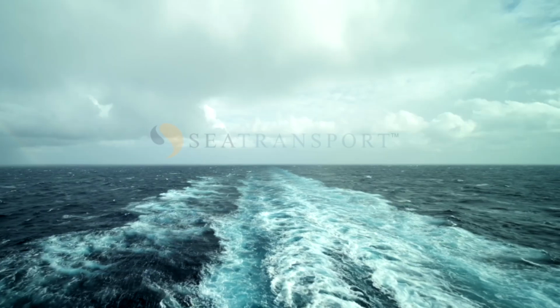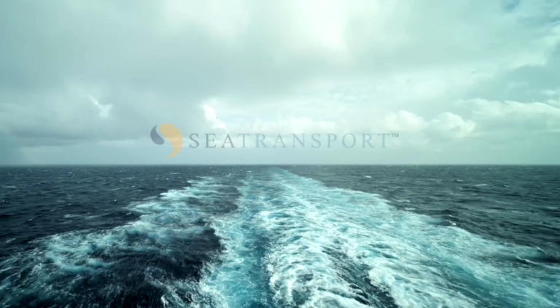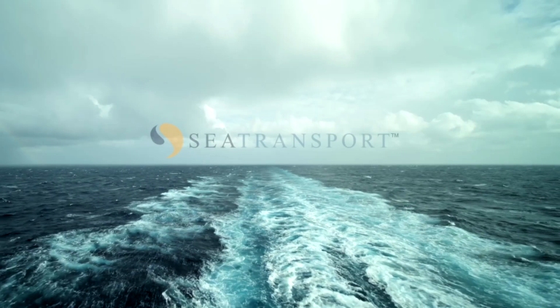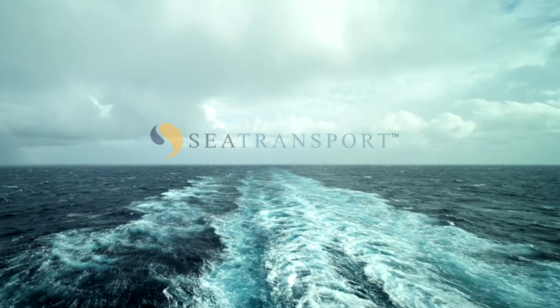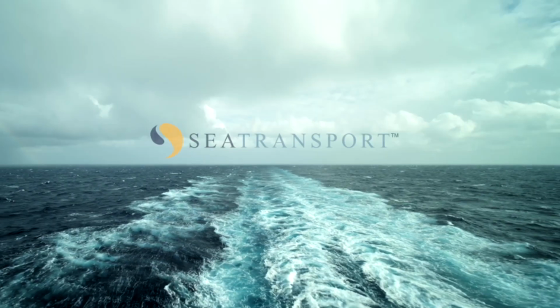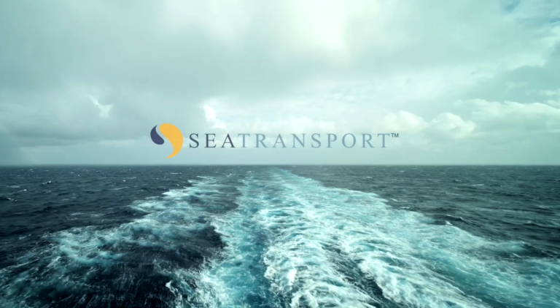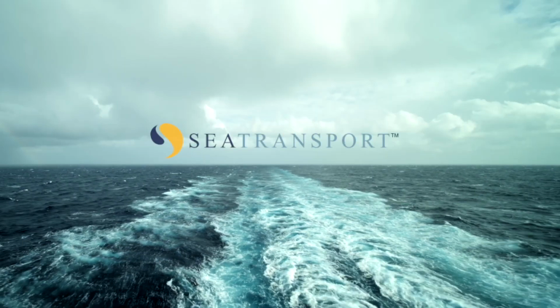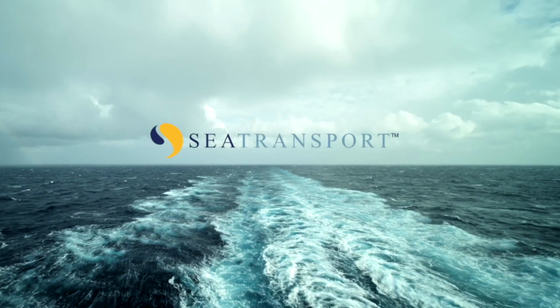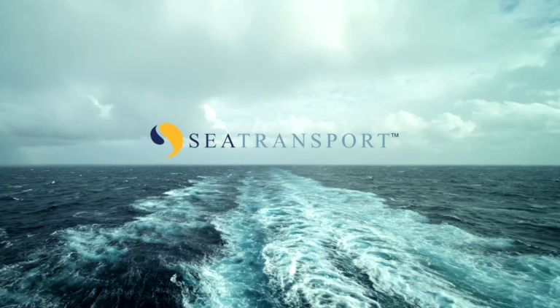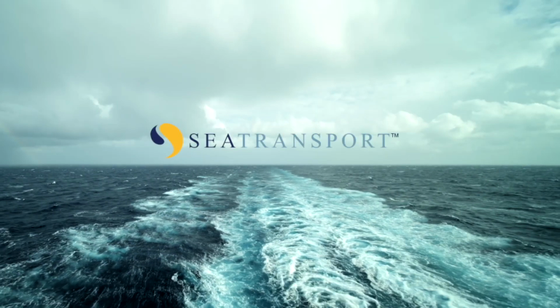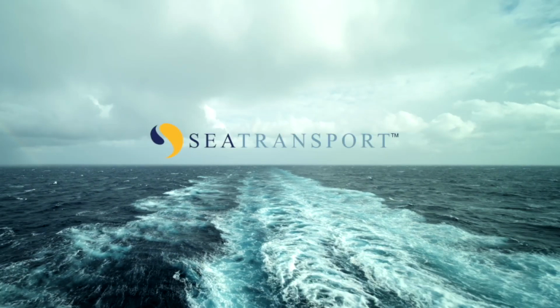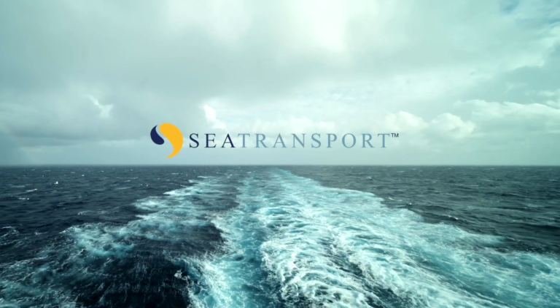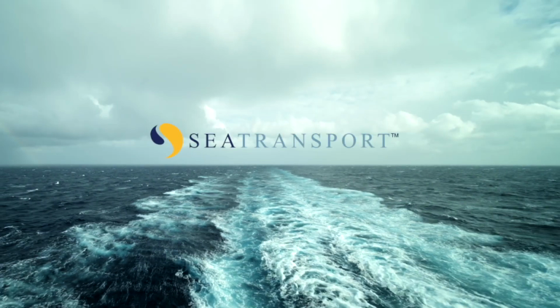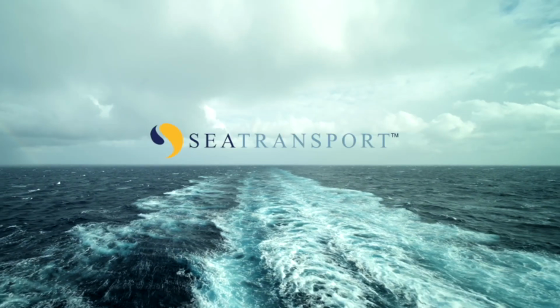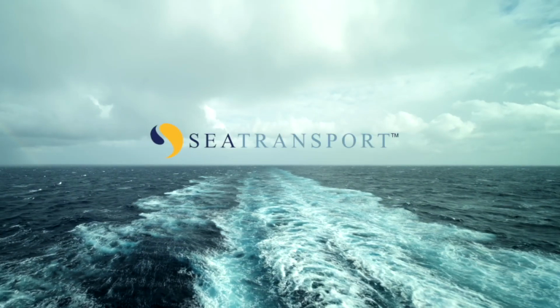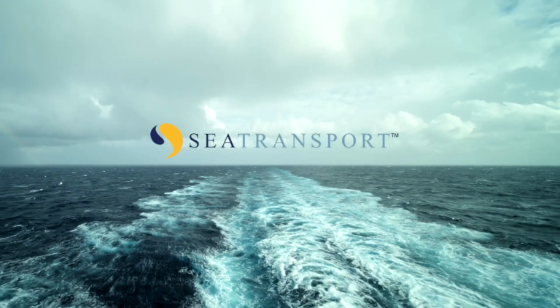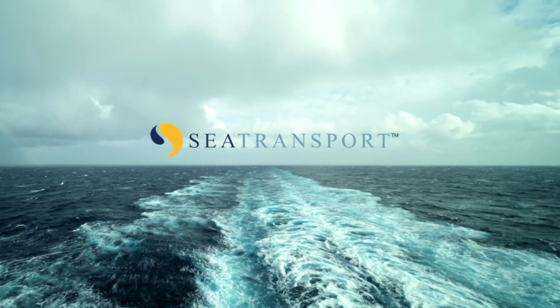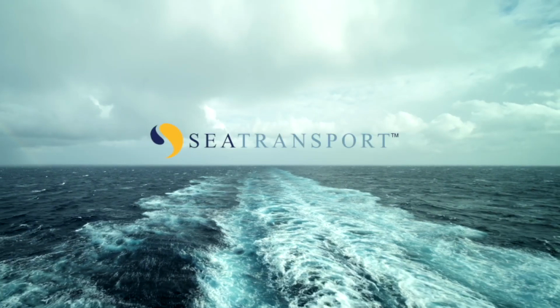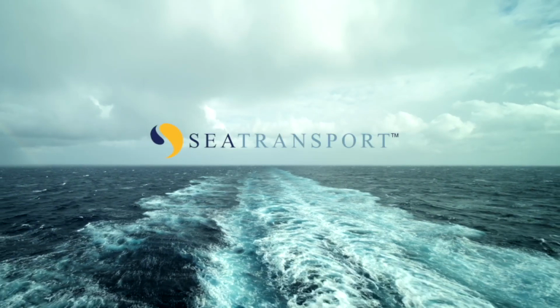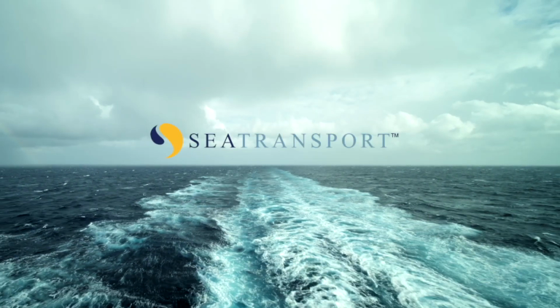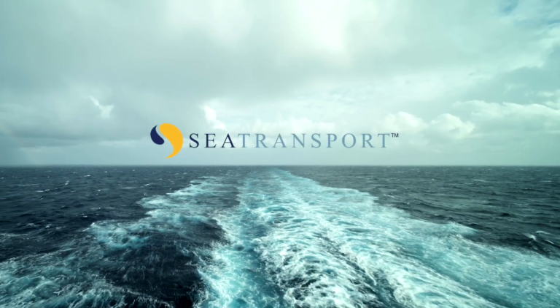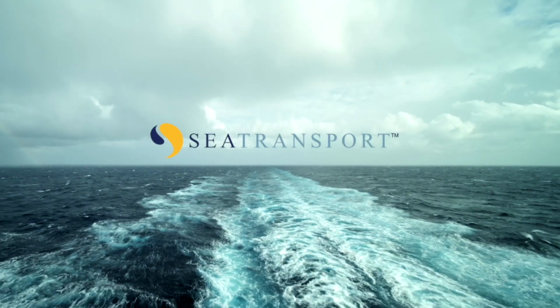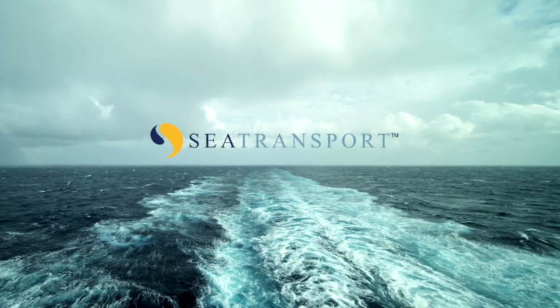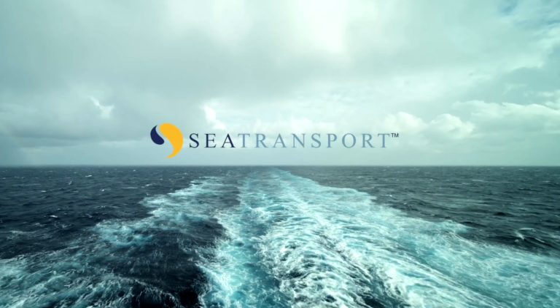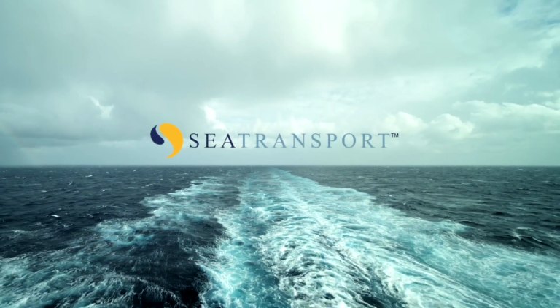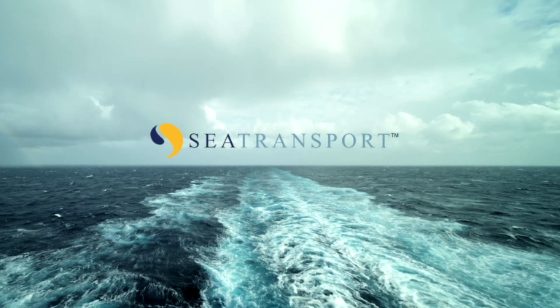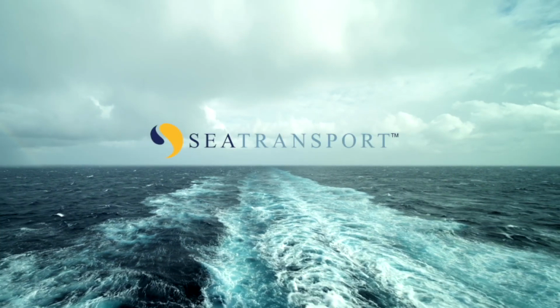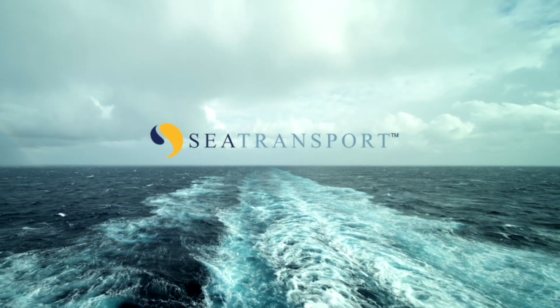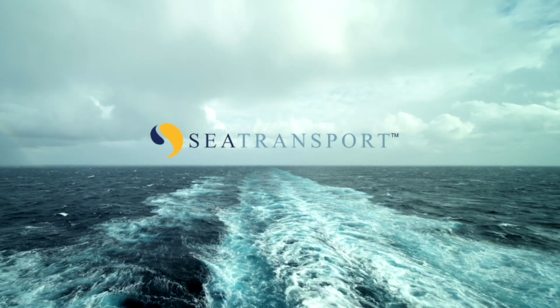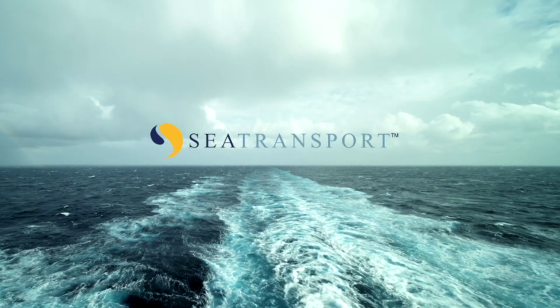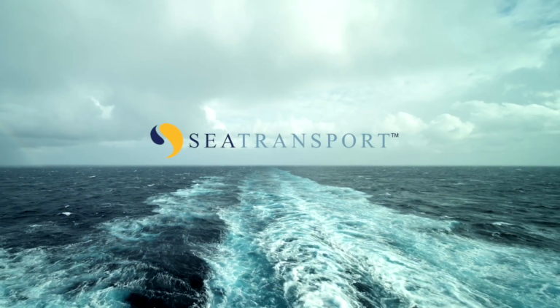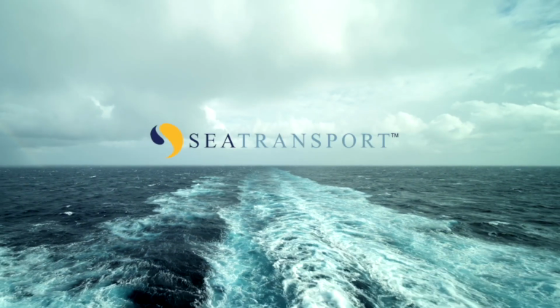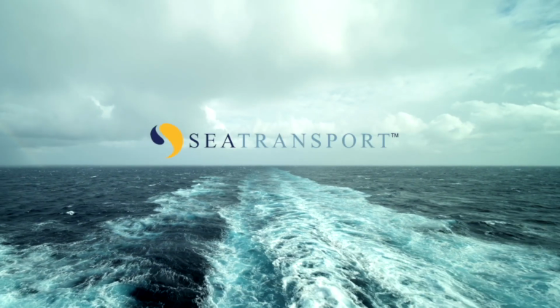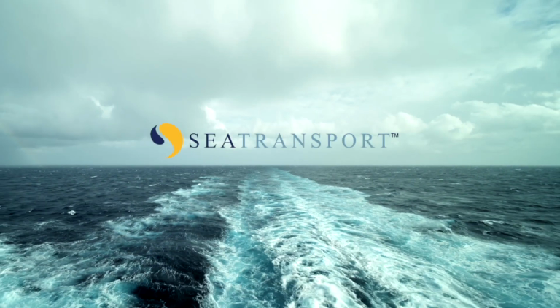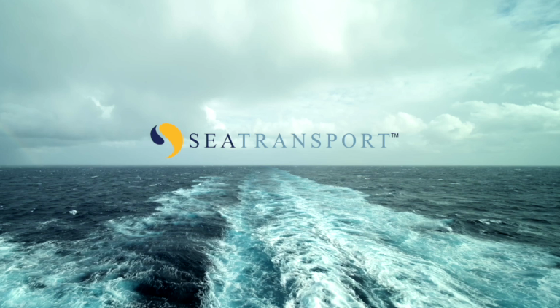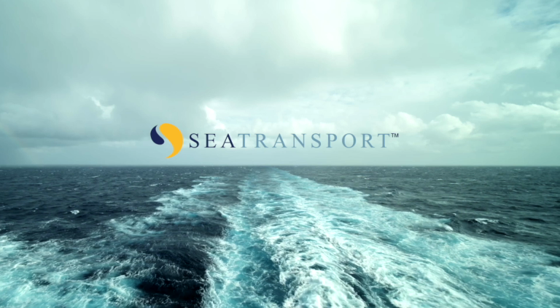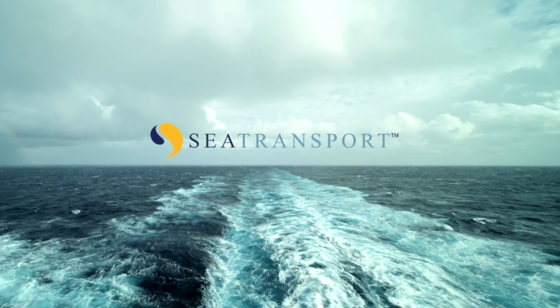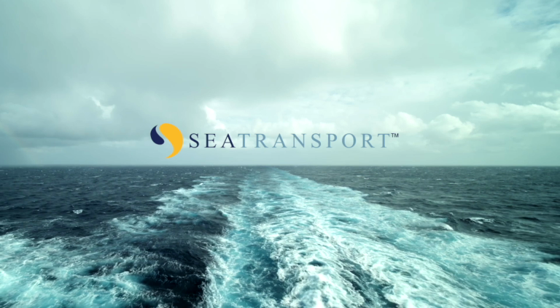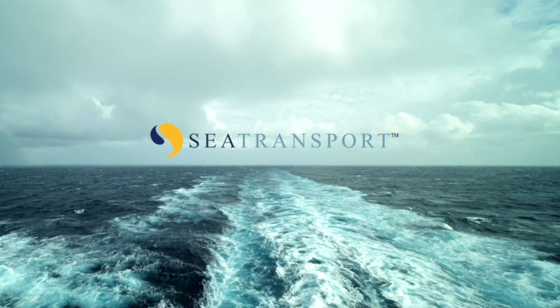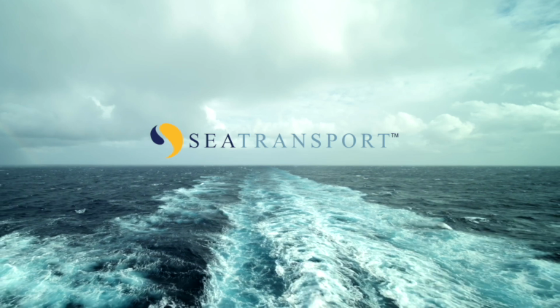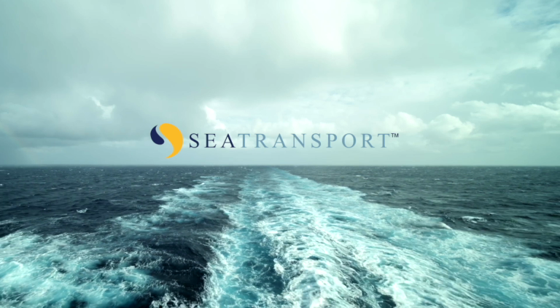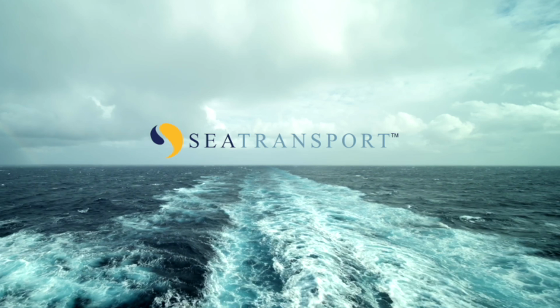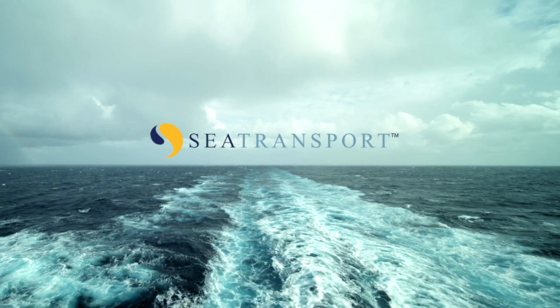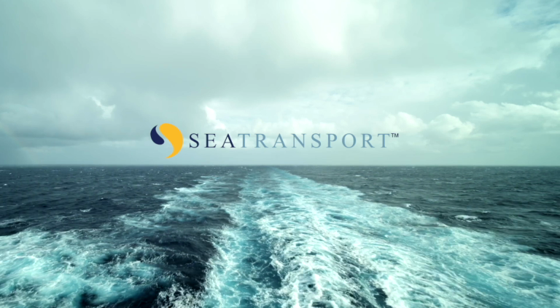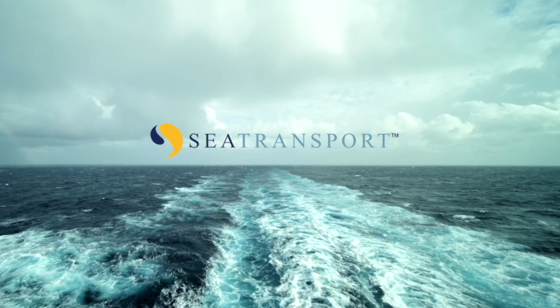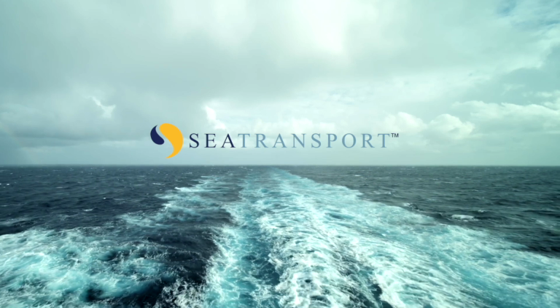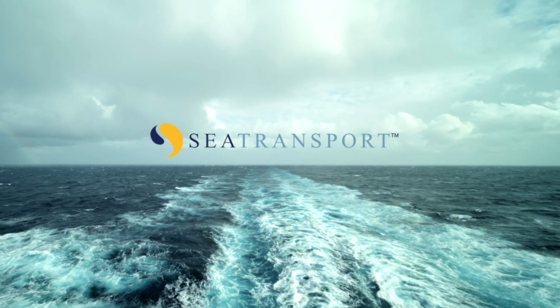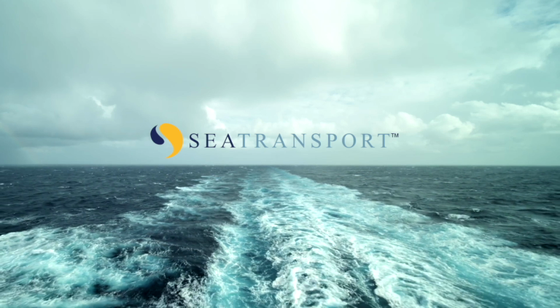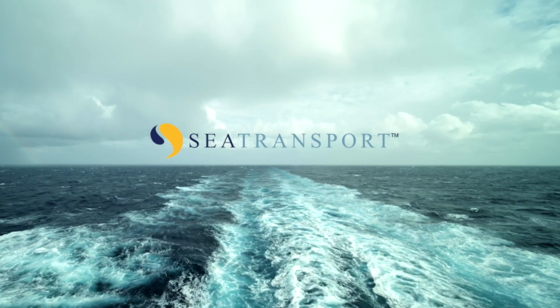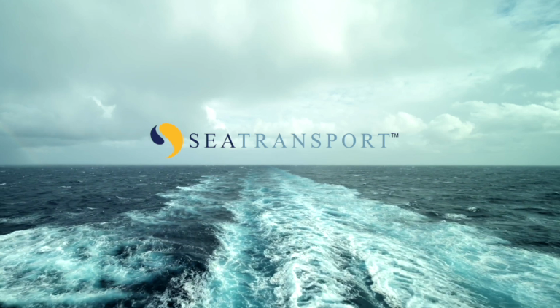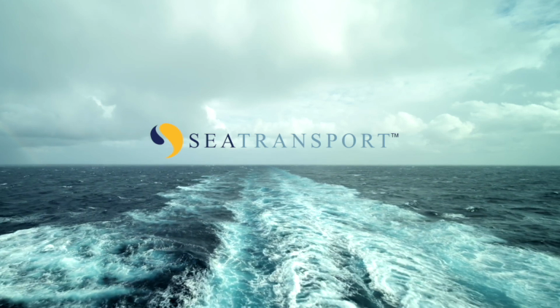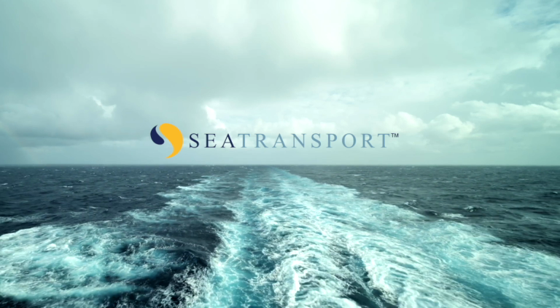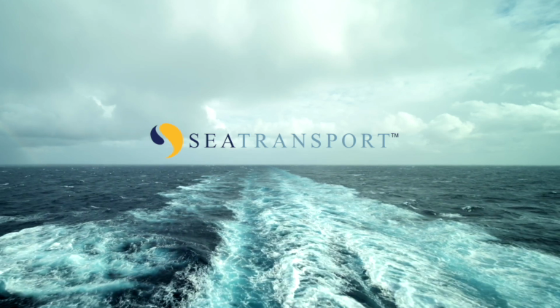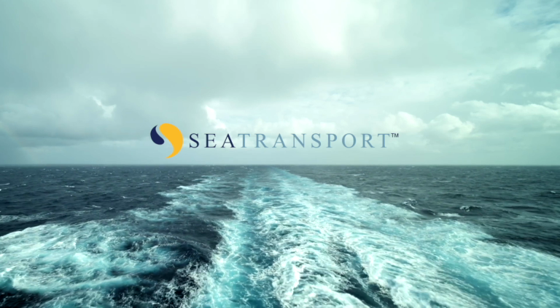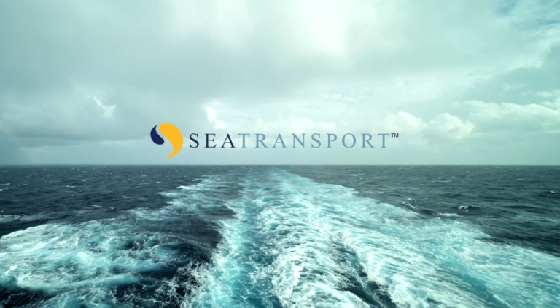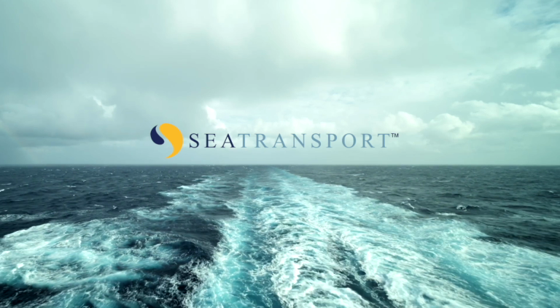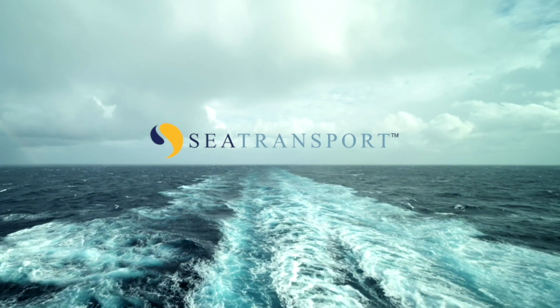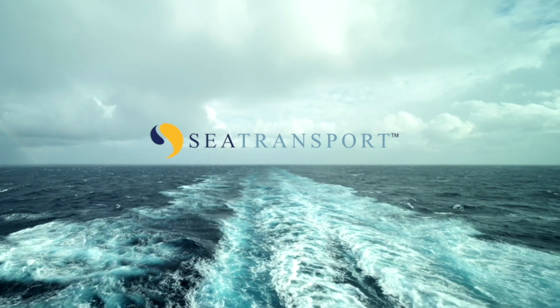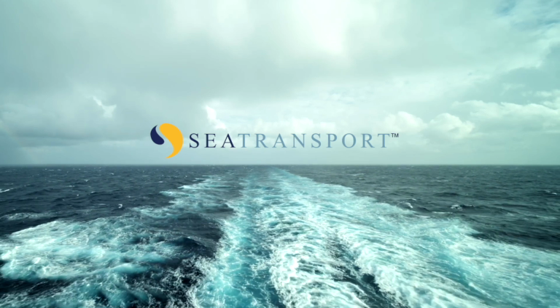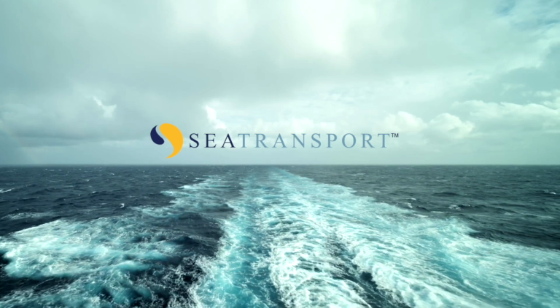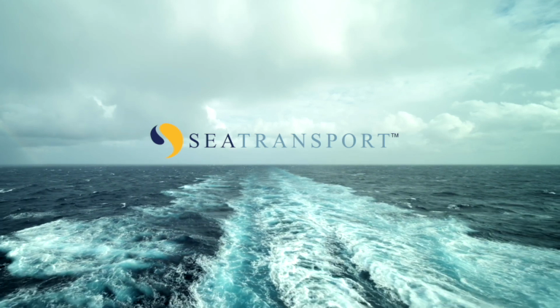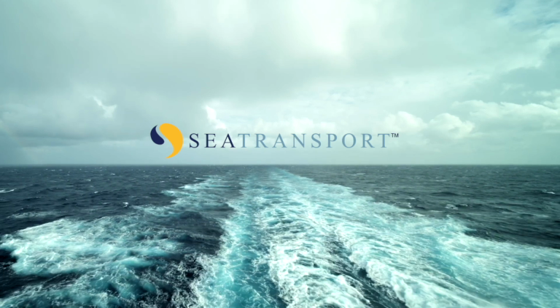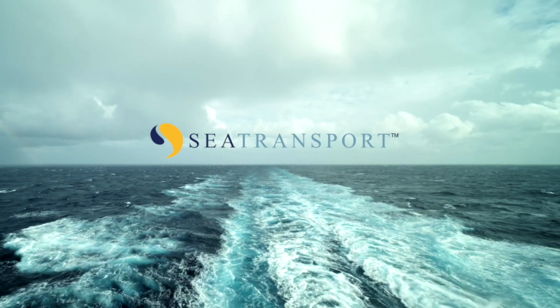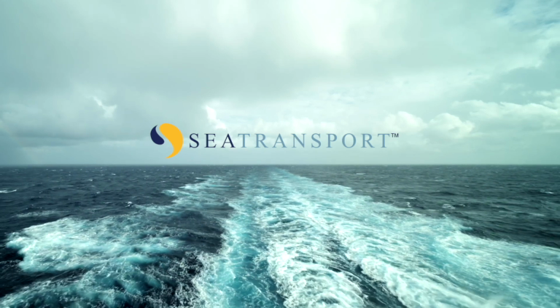Sea transport. Bold initiatives in ship design and operation for remote areas using MMRs.